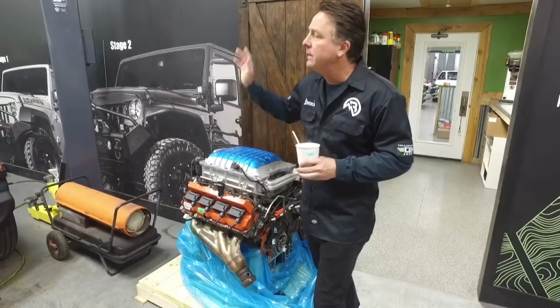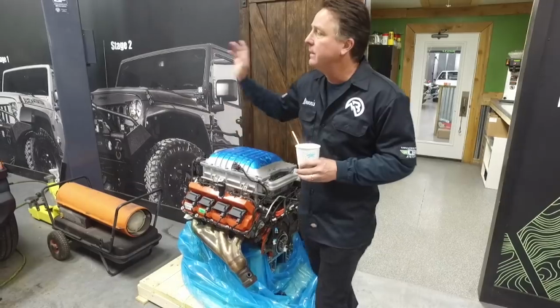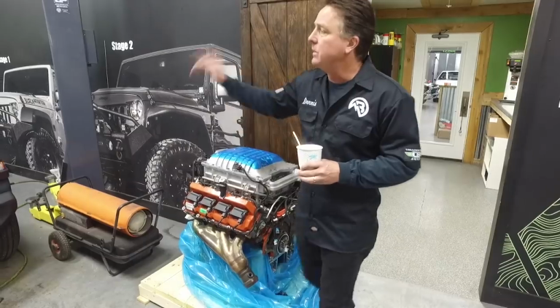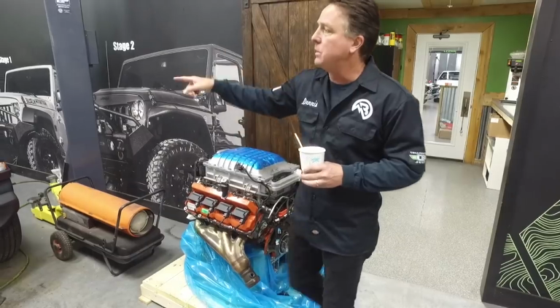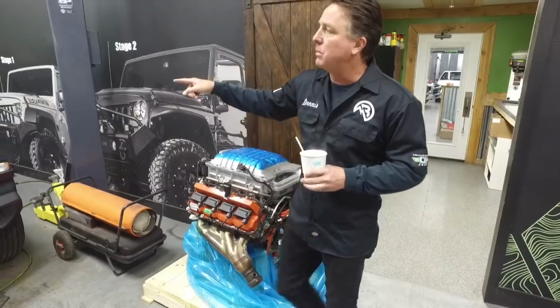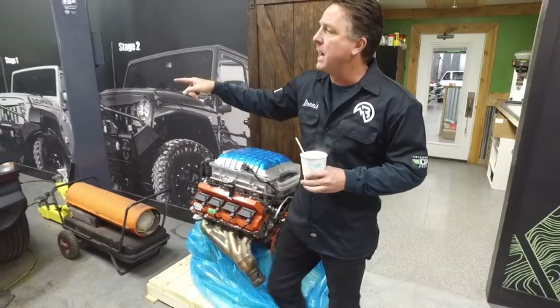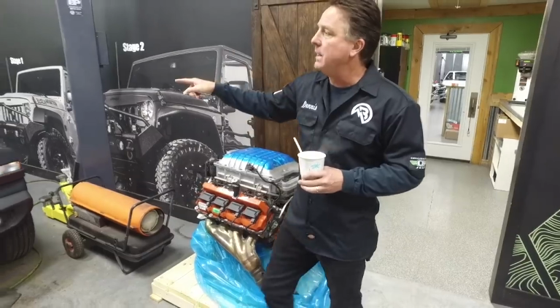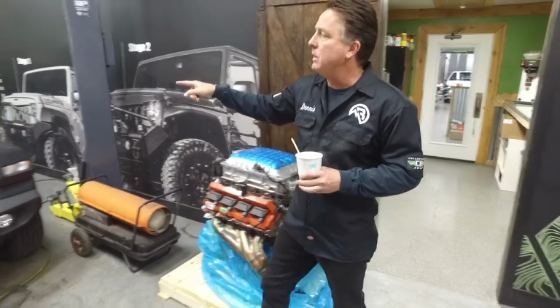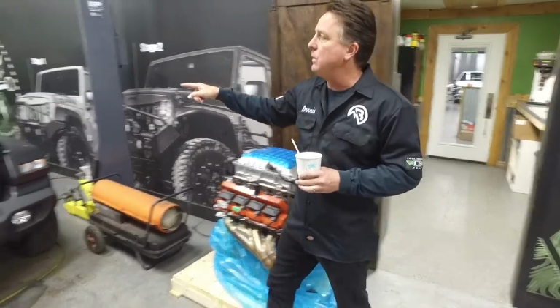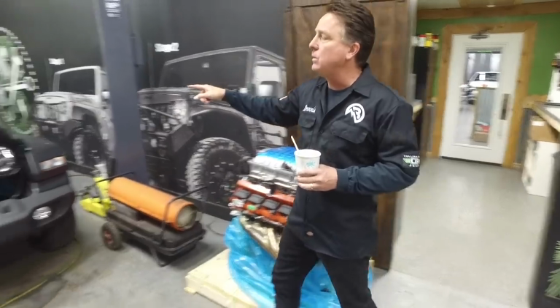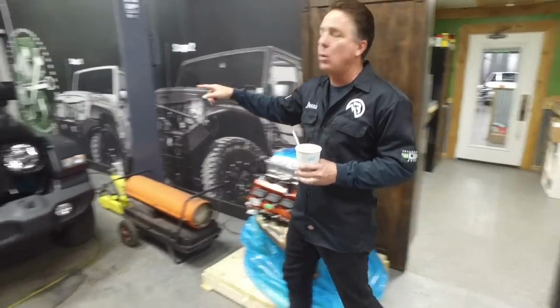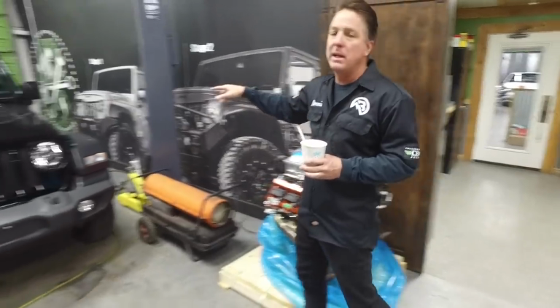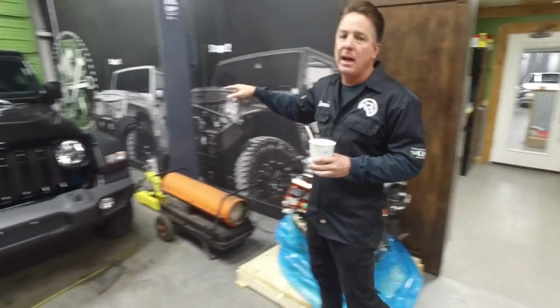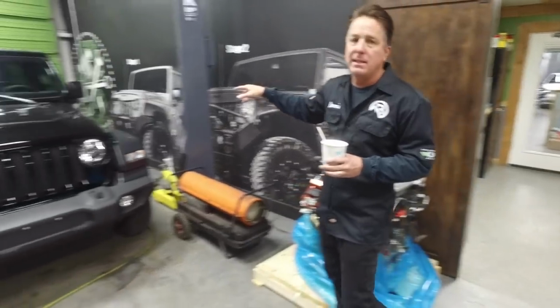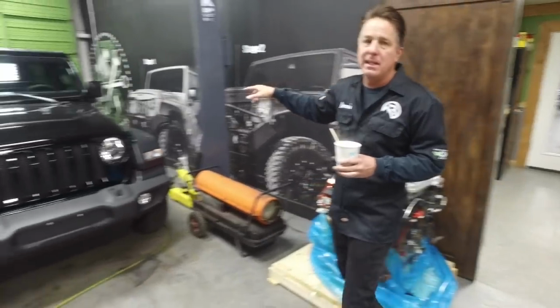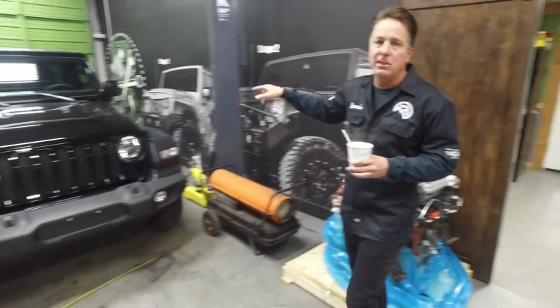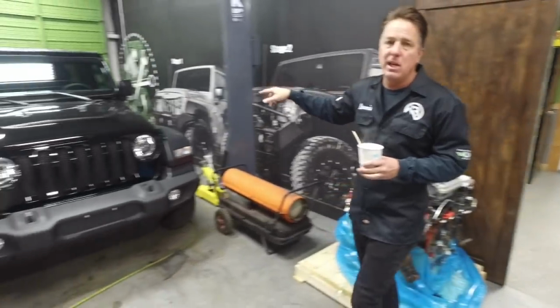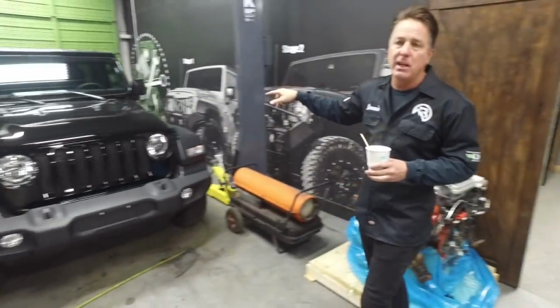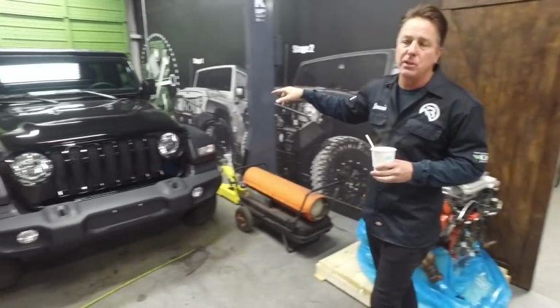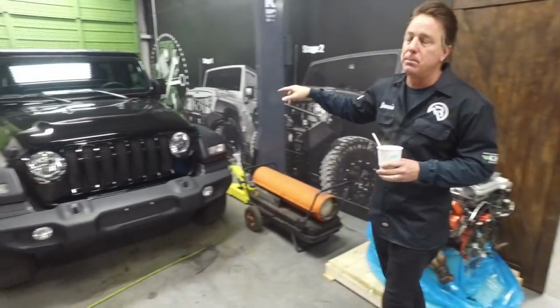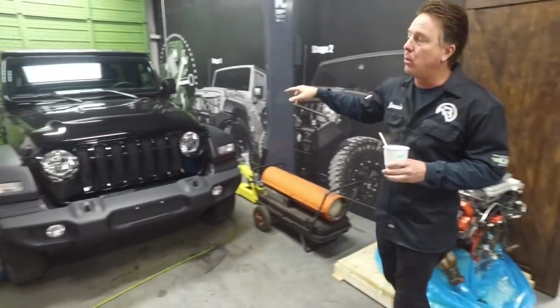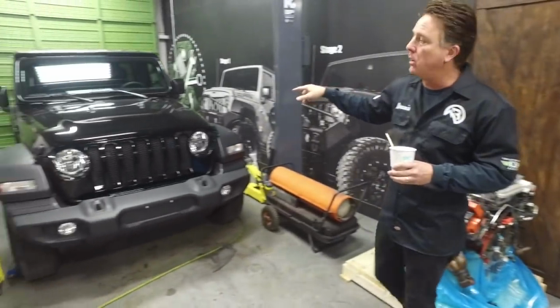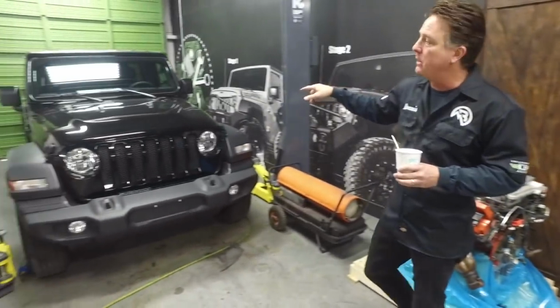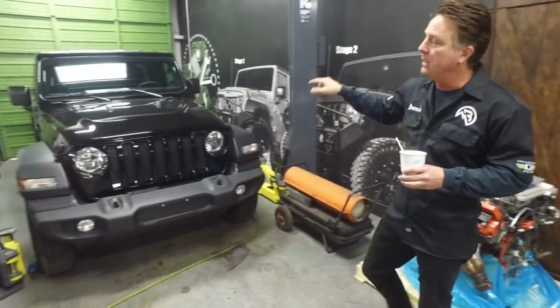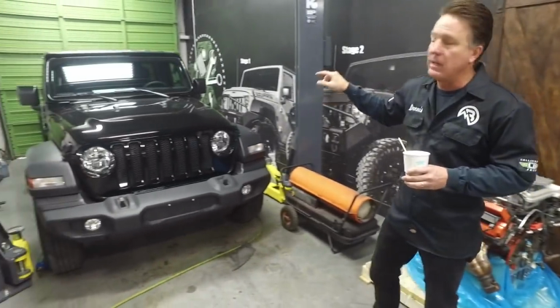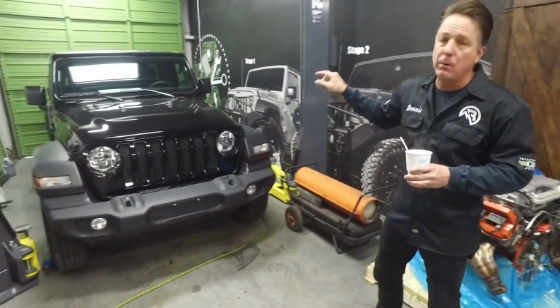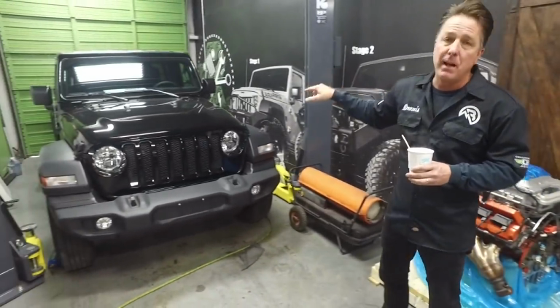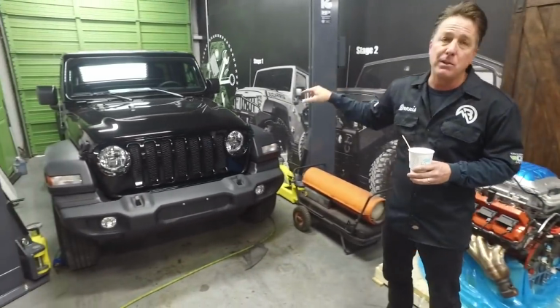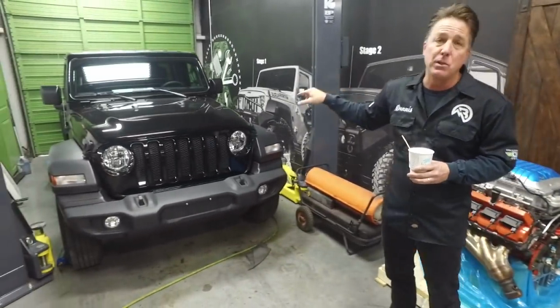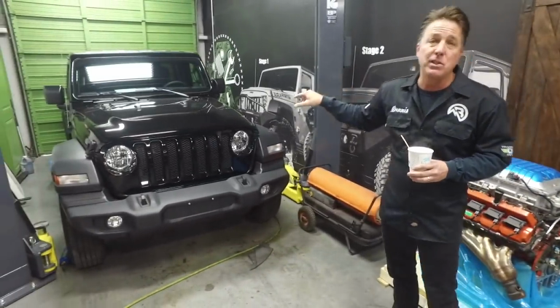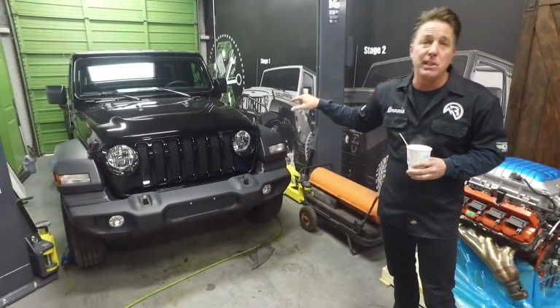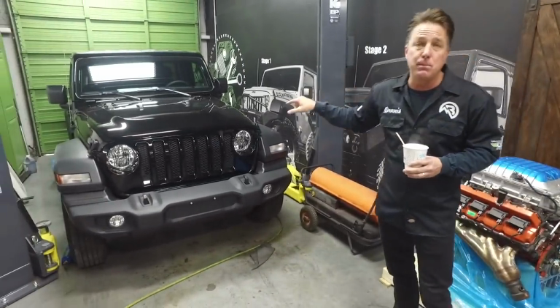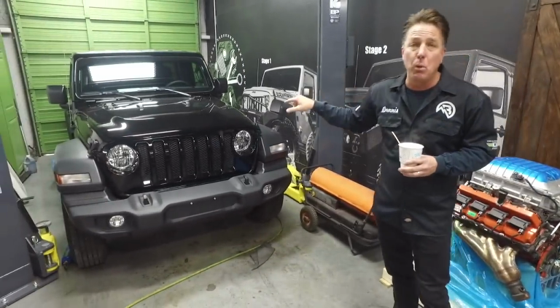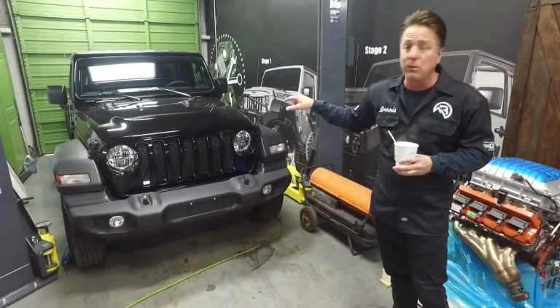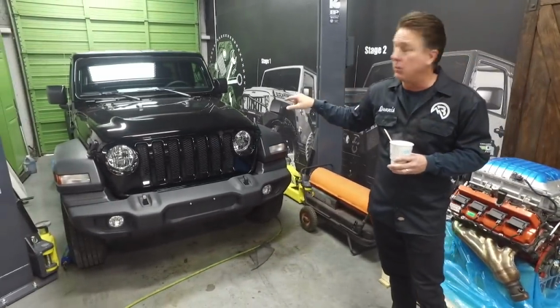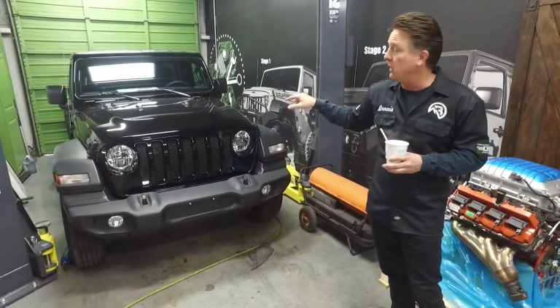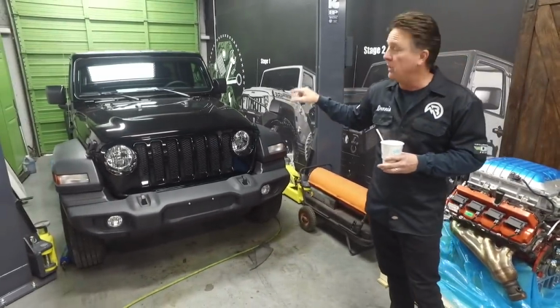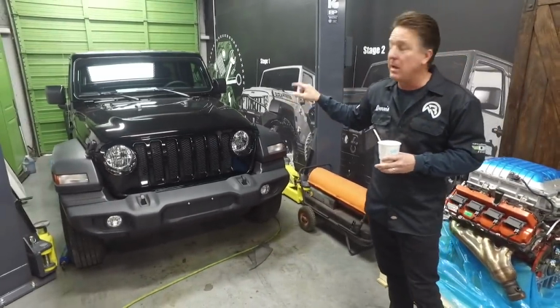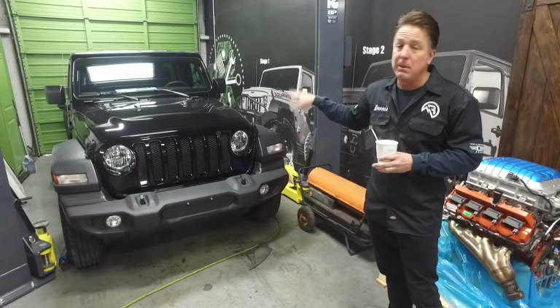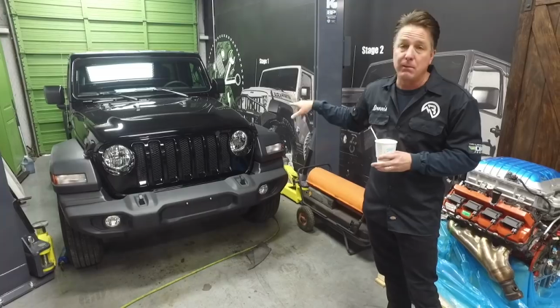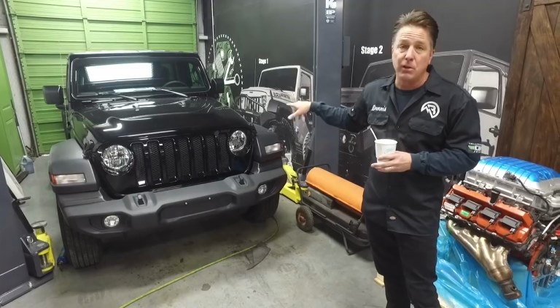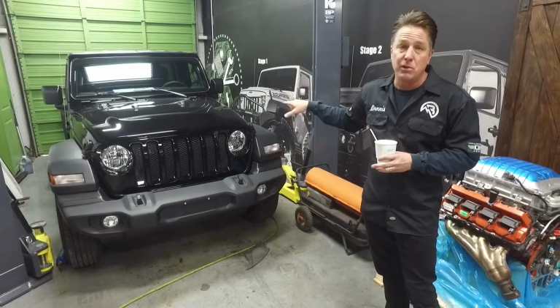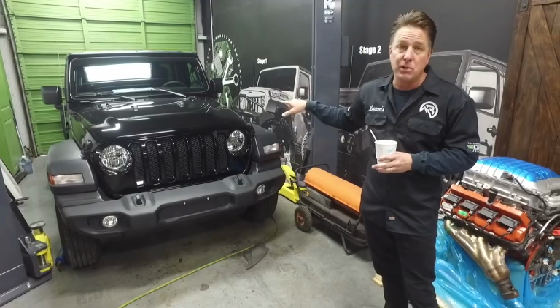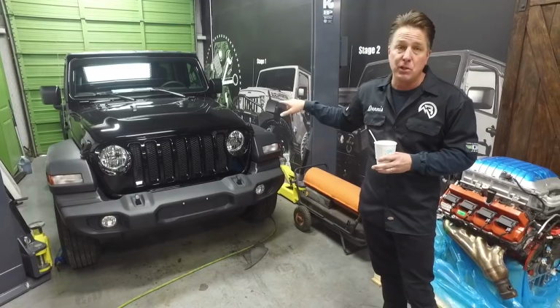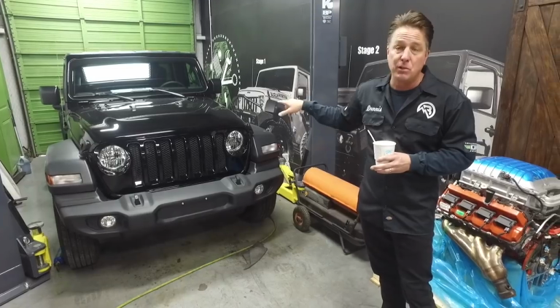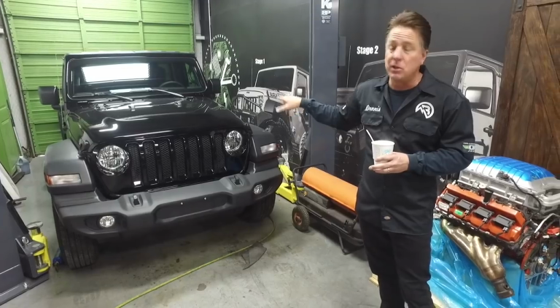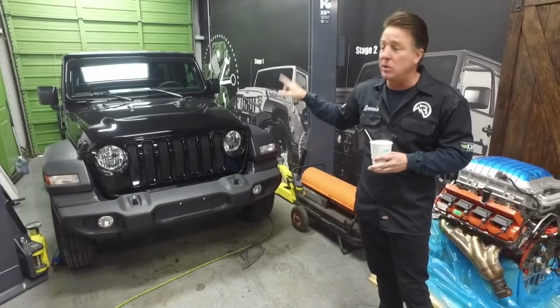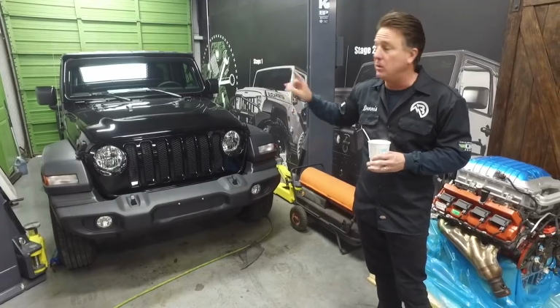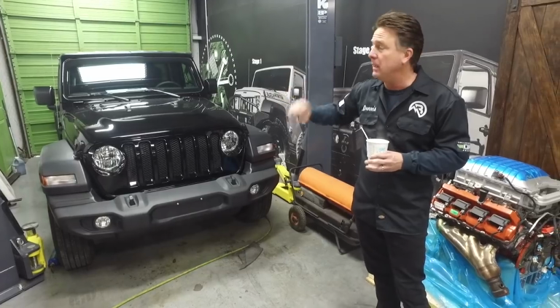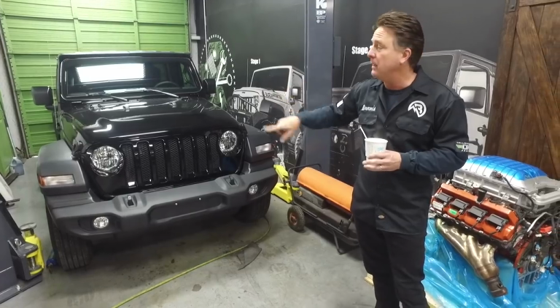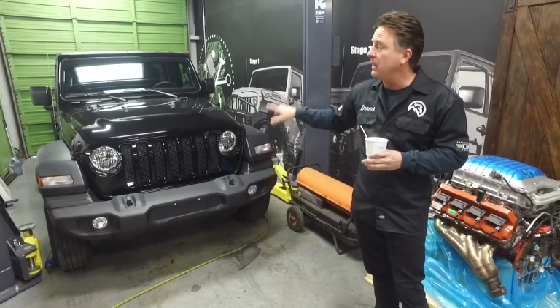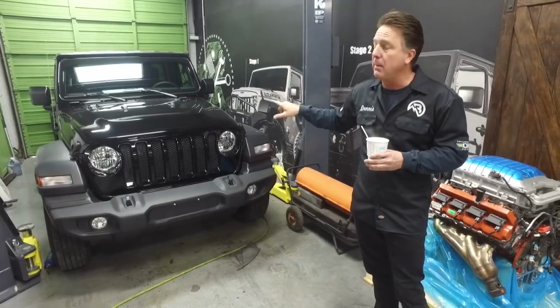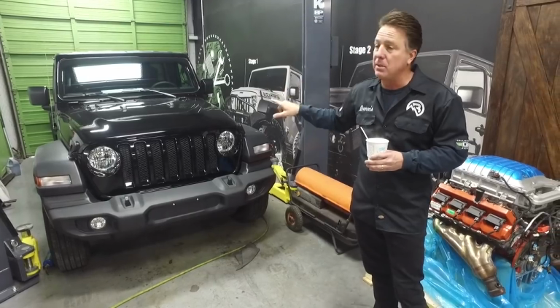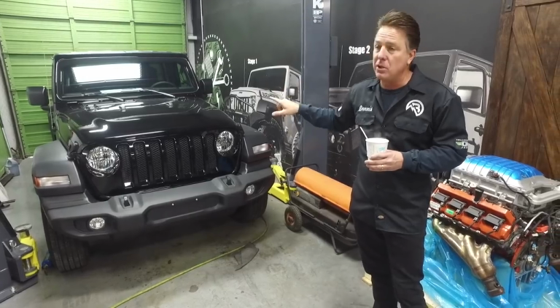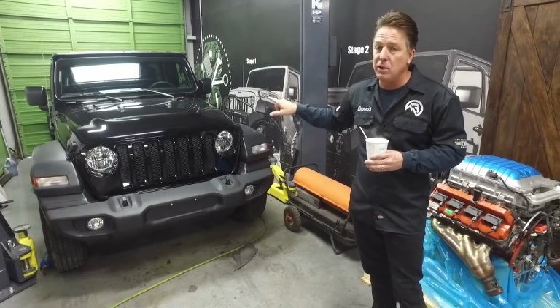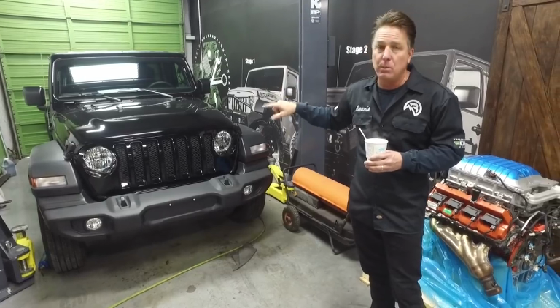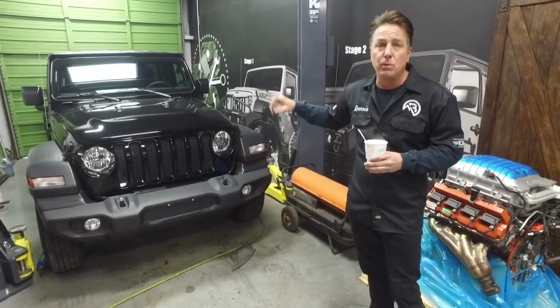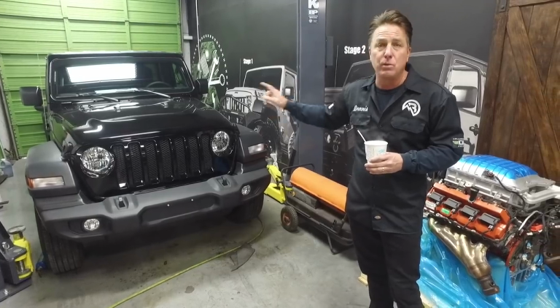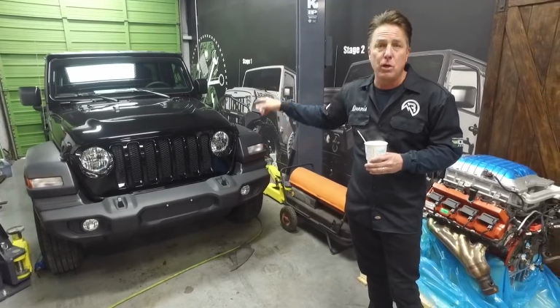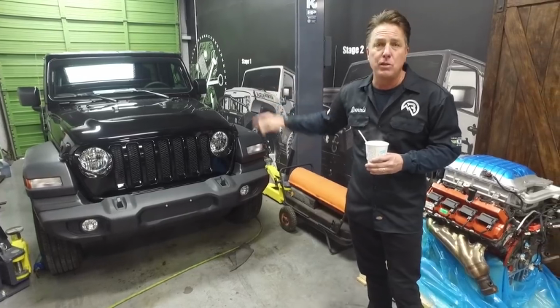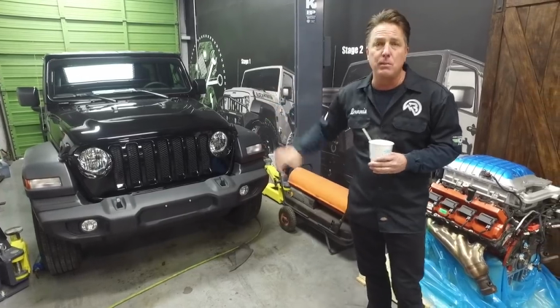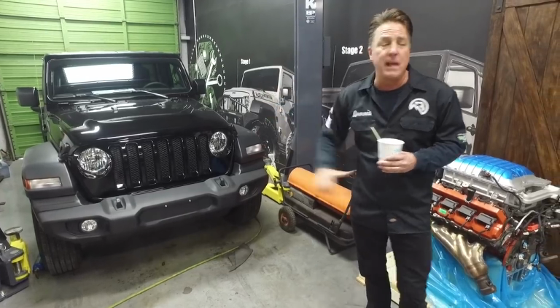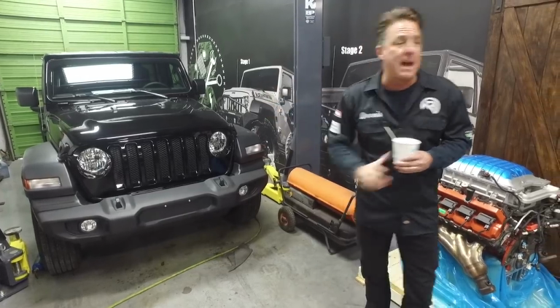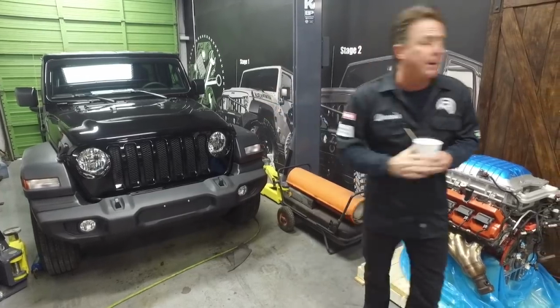This is a brand new 2019 JL Sport that we're about to do a 6.4 liter Hemi conversion to. Stay tuned and we'll show you some of that.